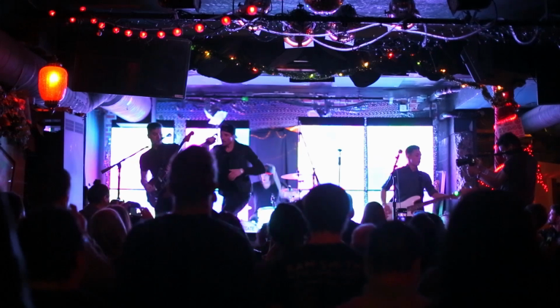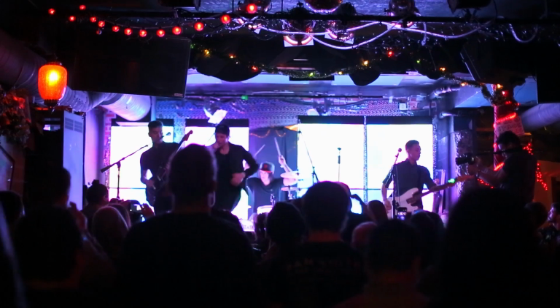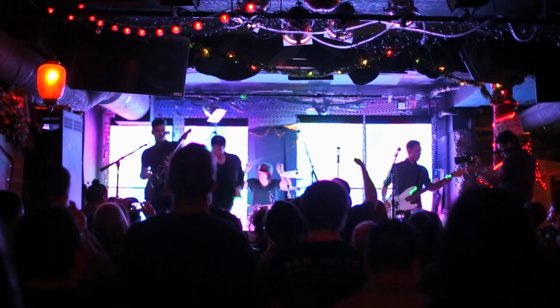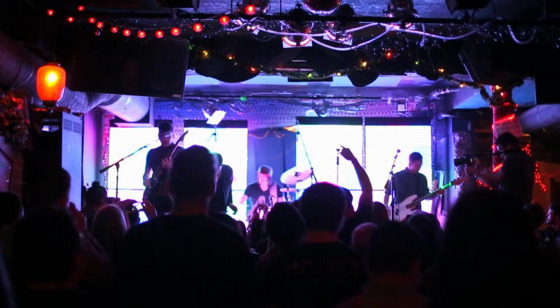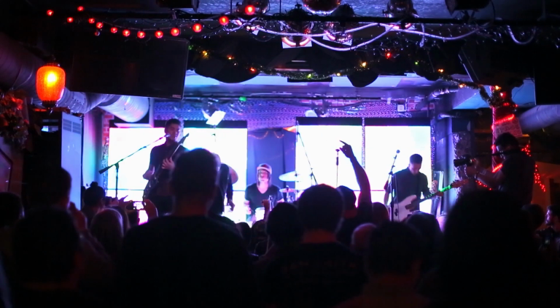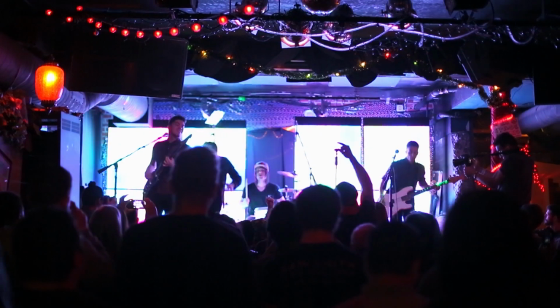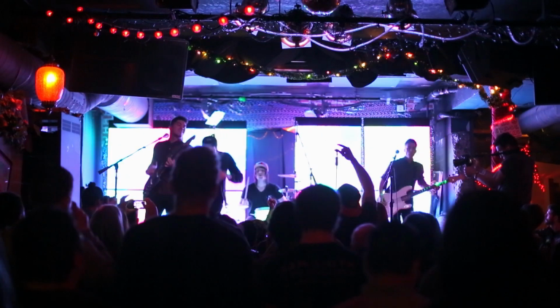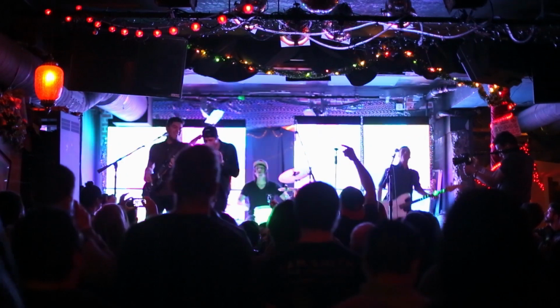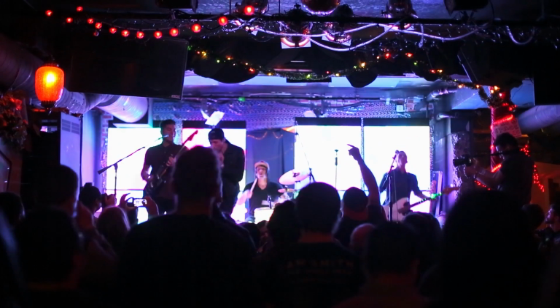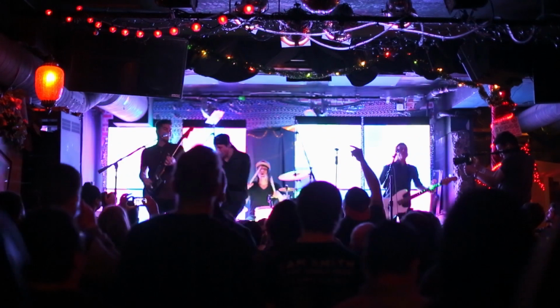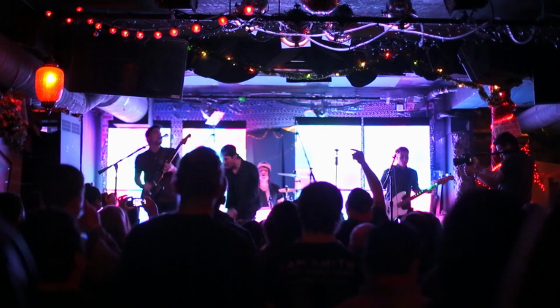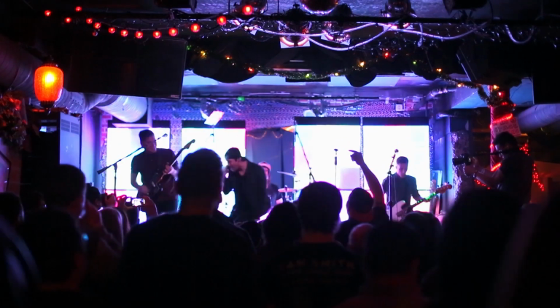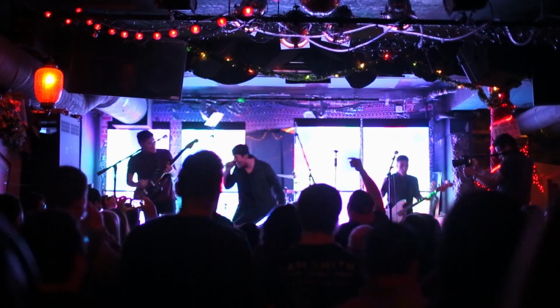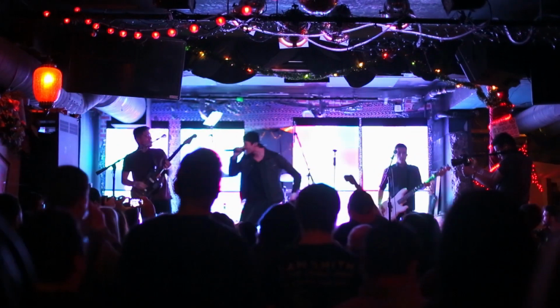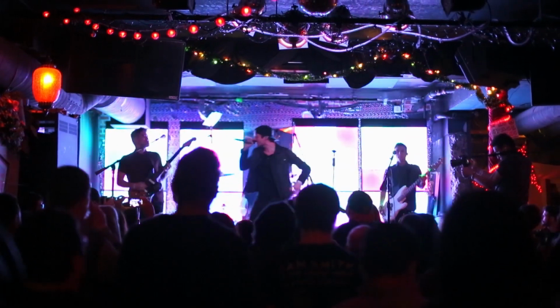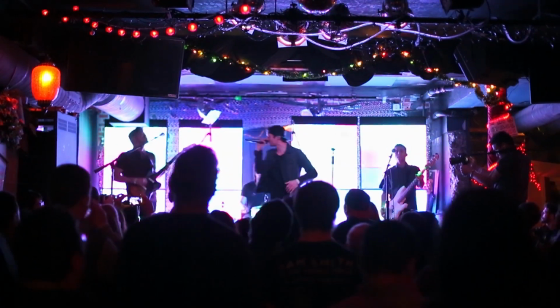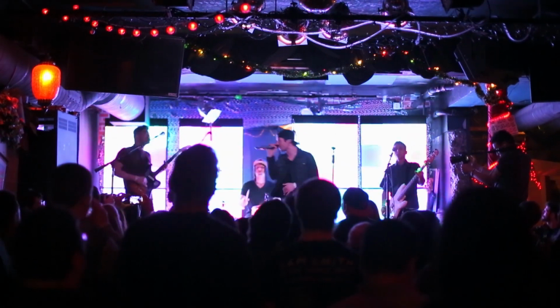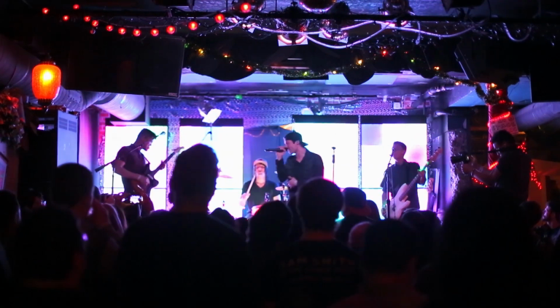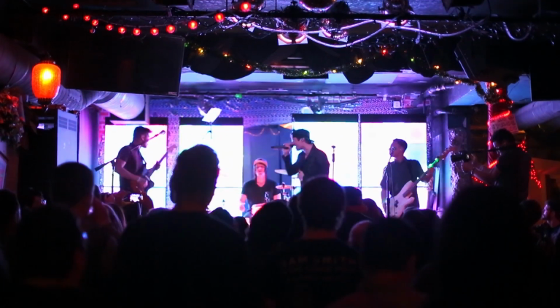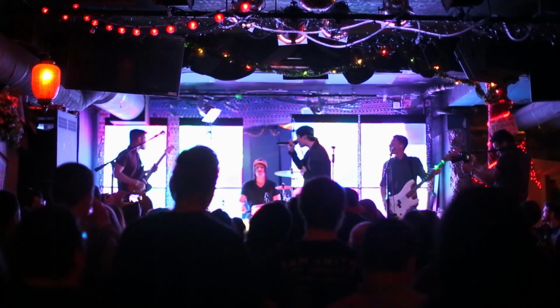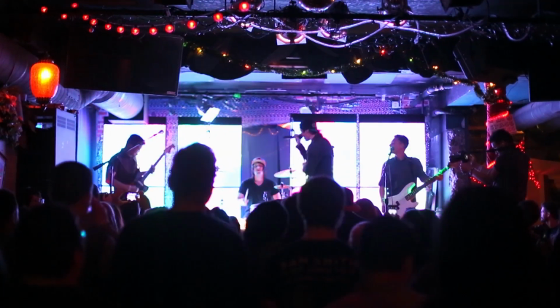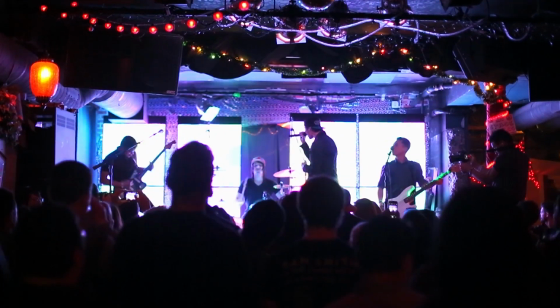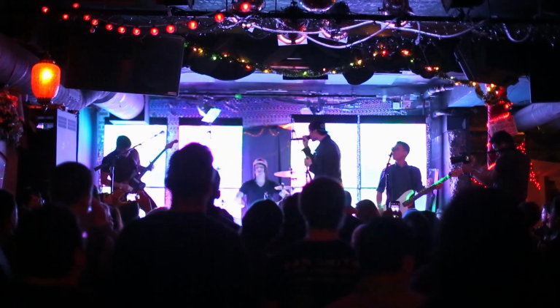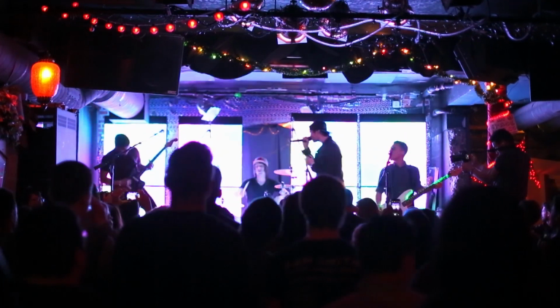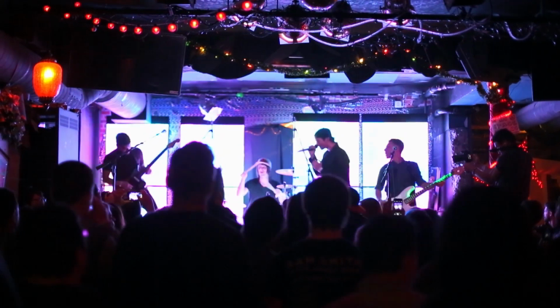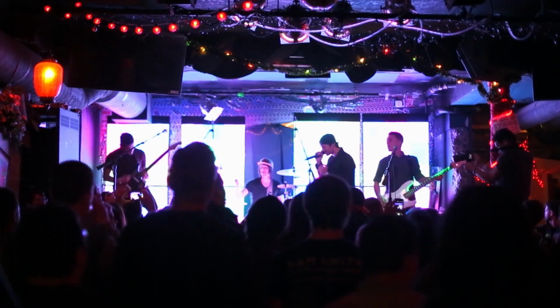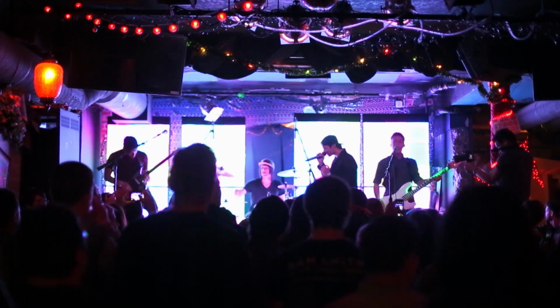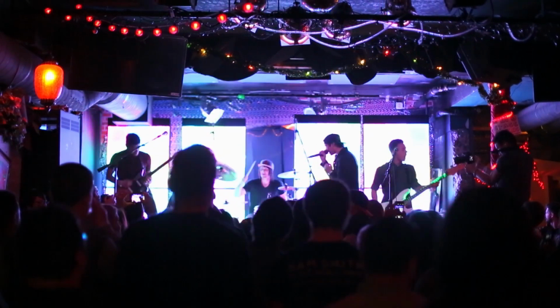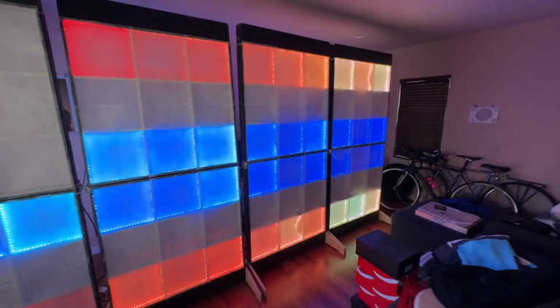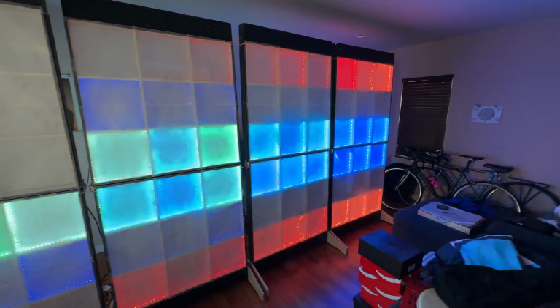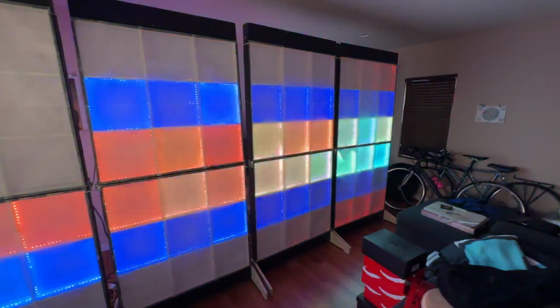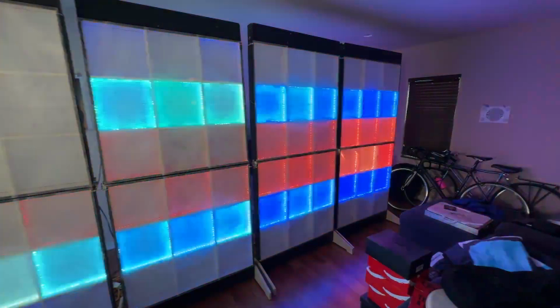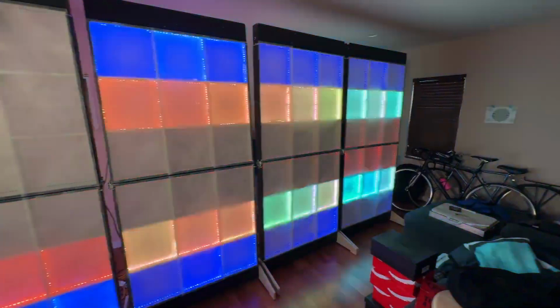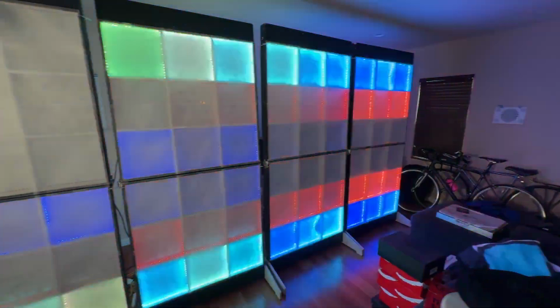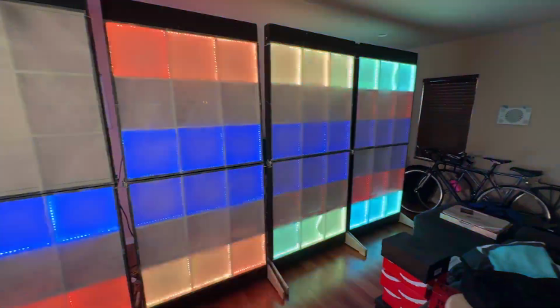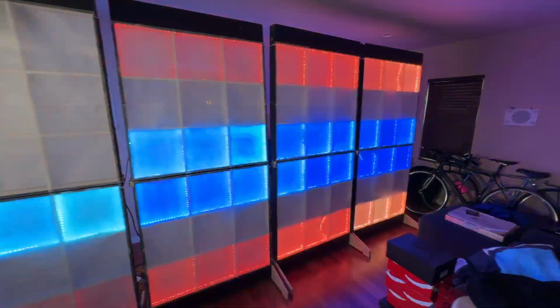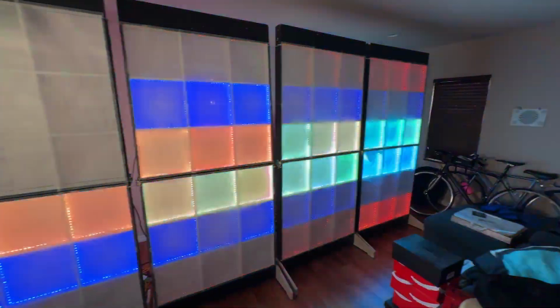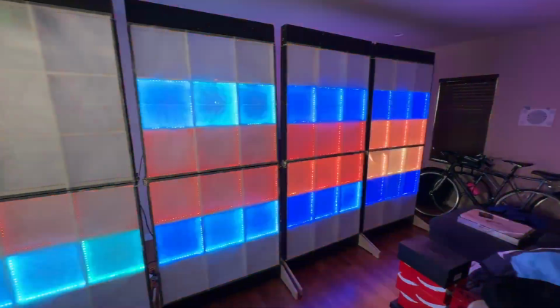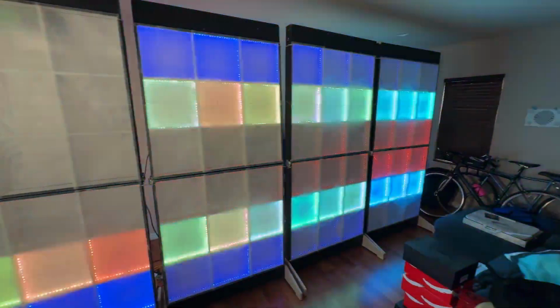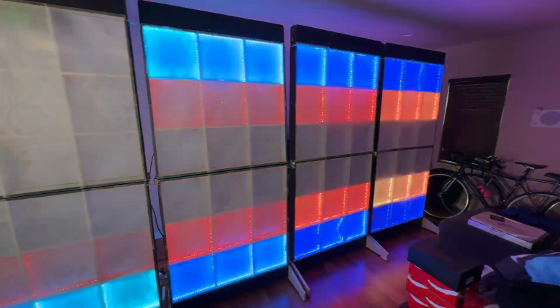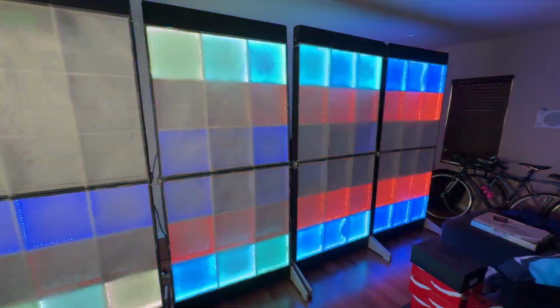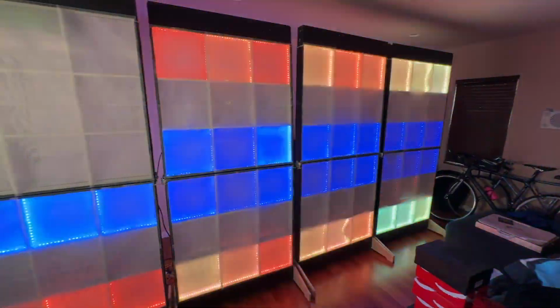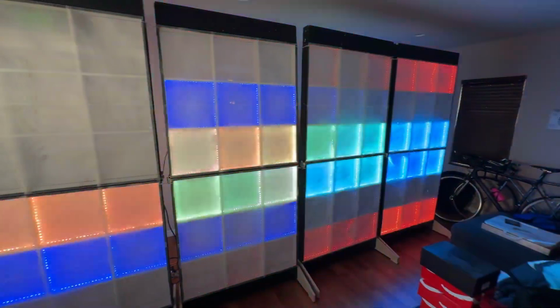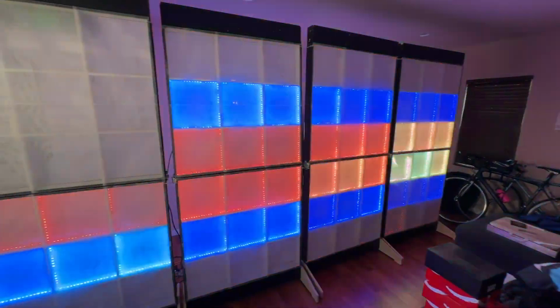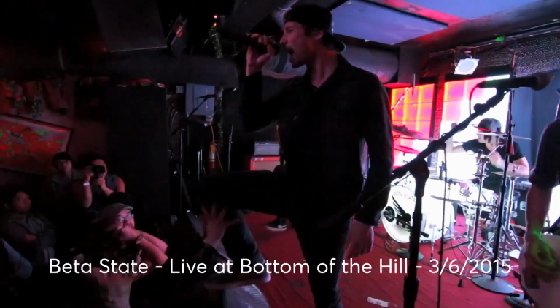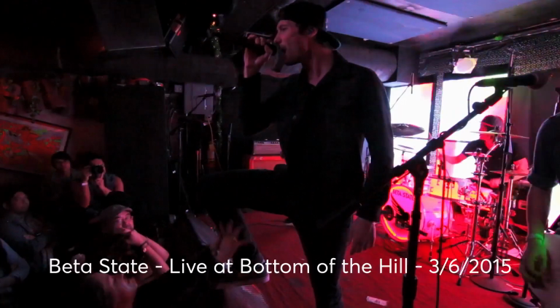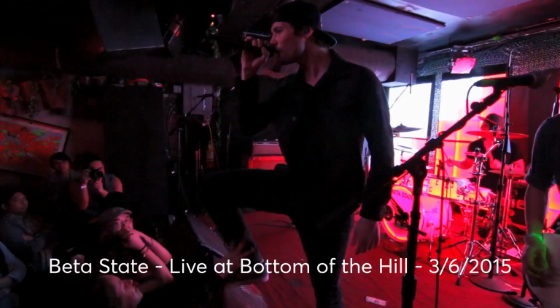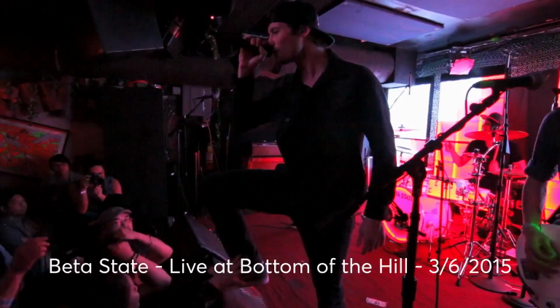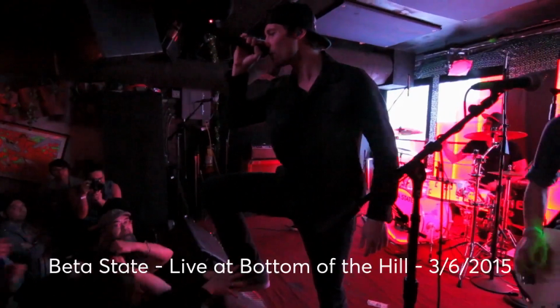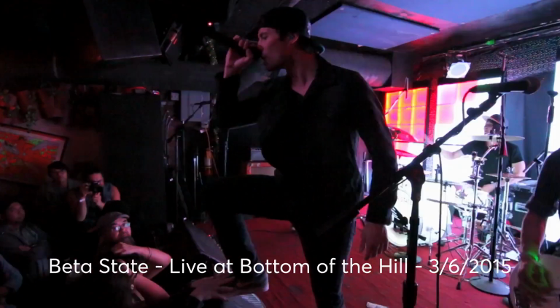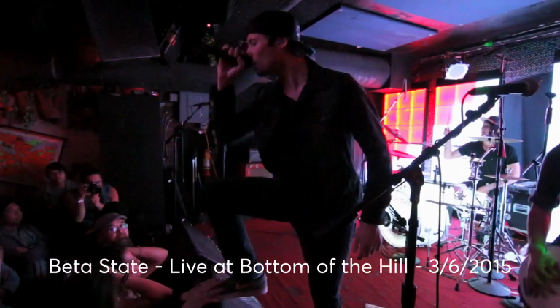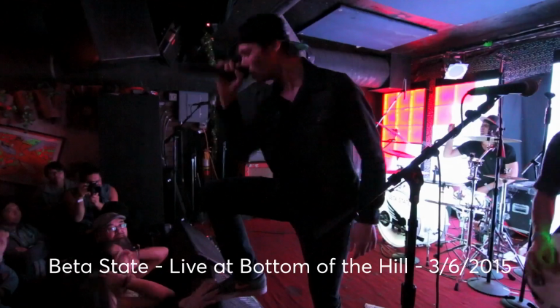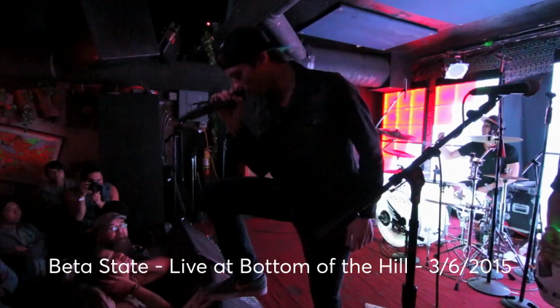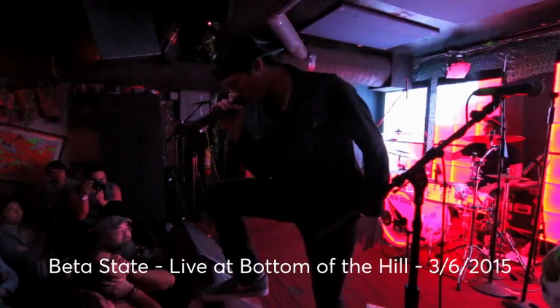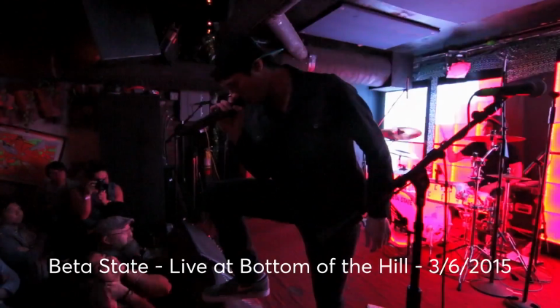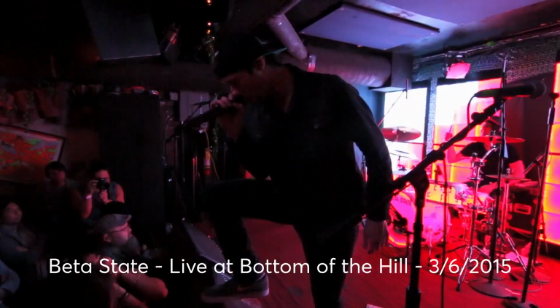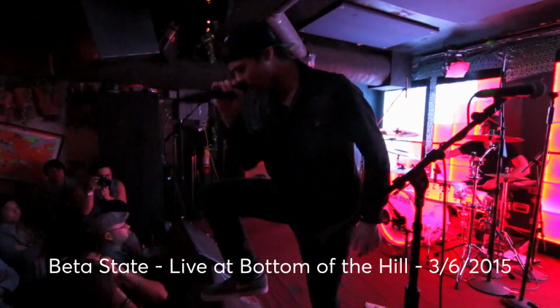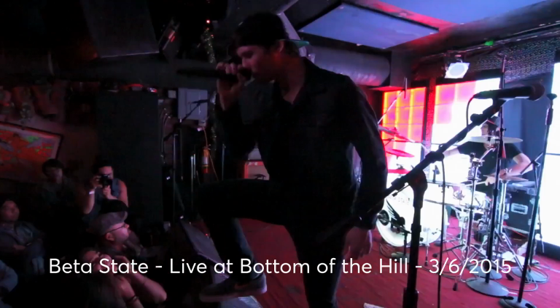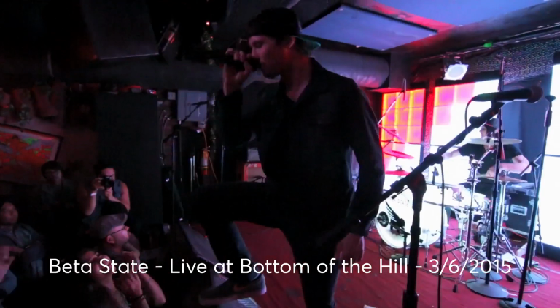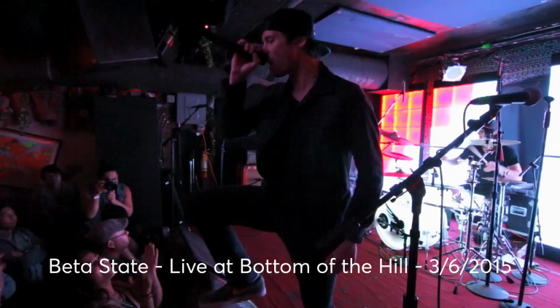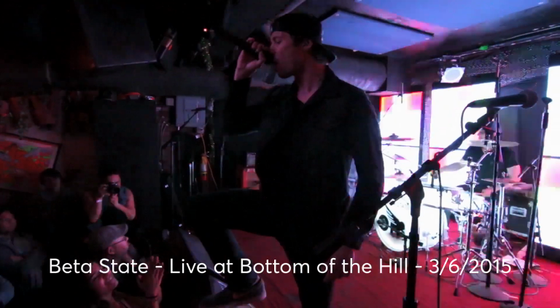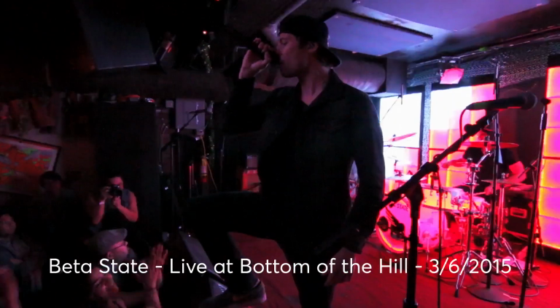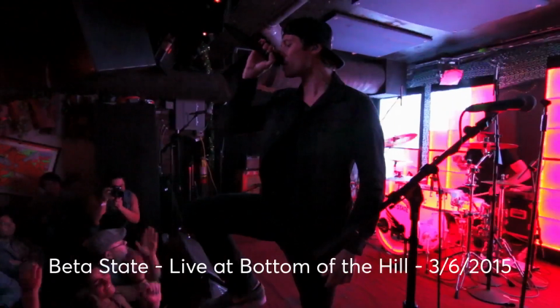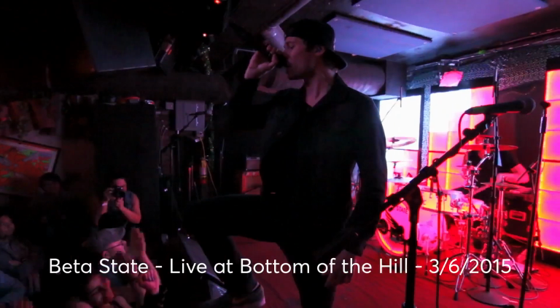What you're looking at is a custom-built LED light wall lighting rig that I used for my band Beta State when we would play shows.